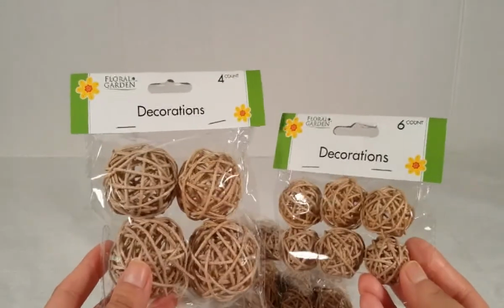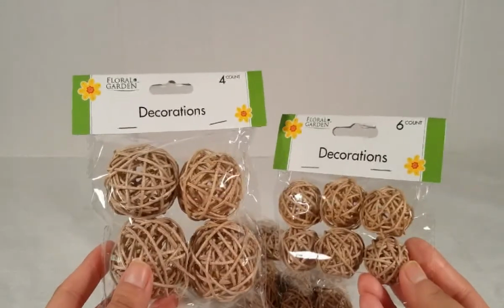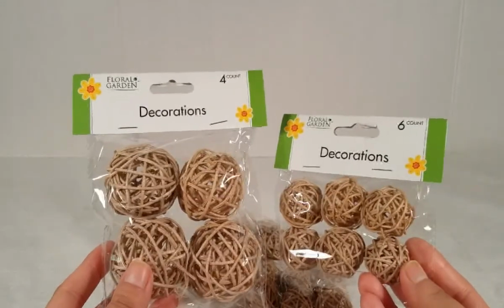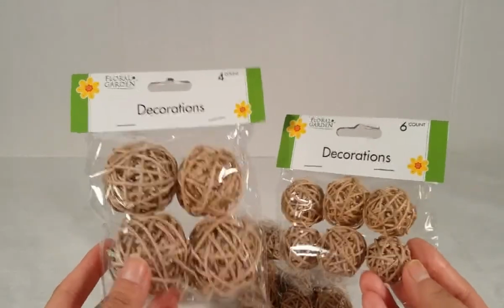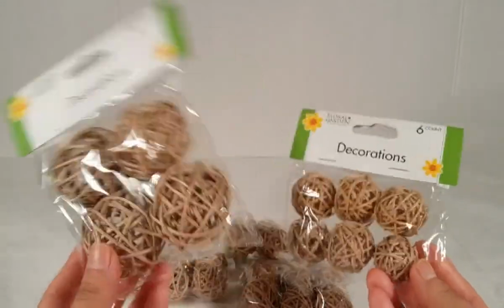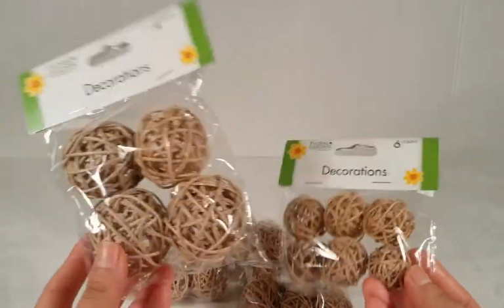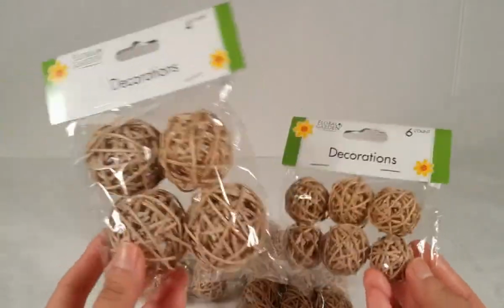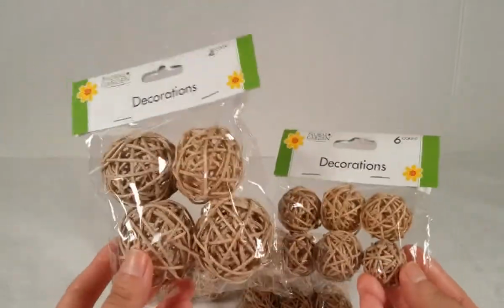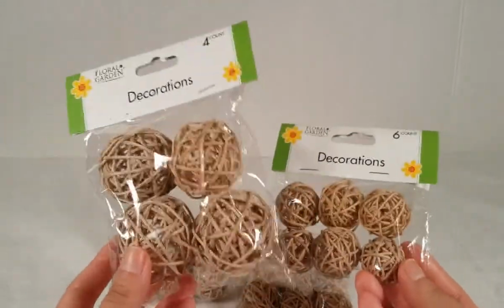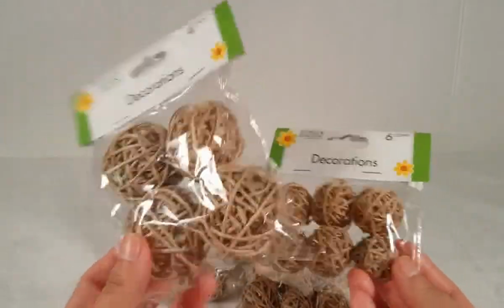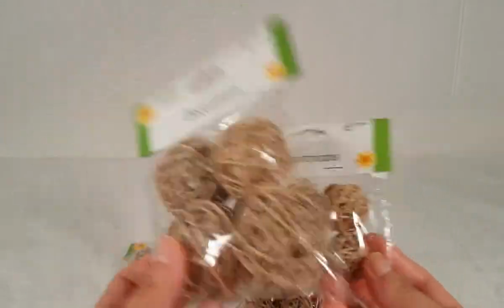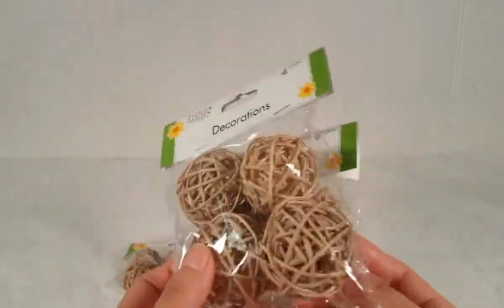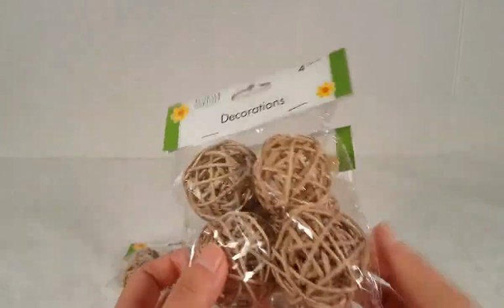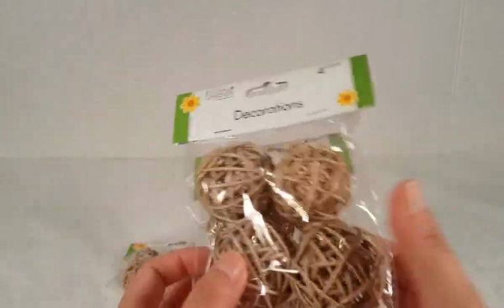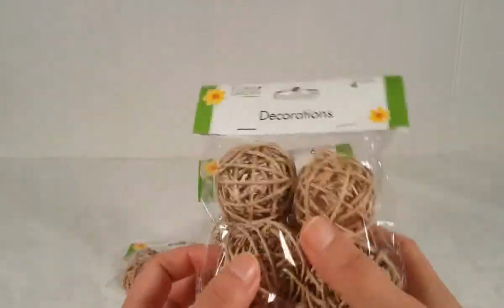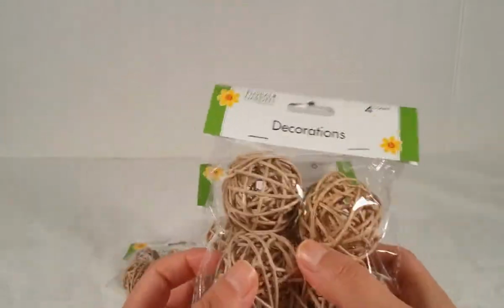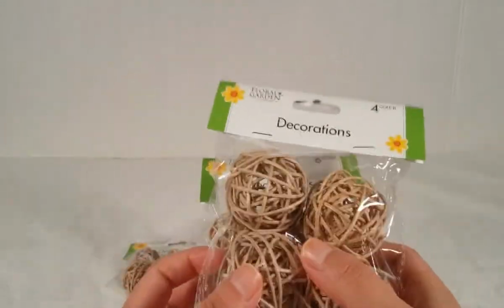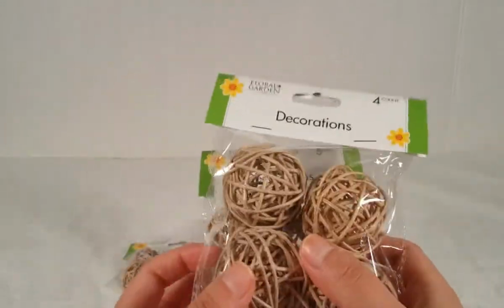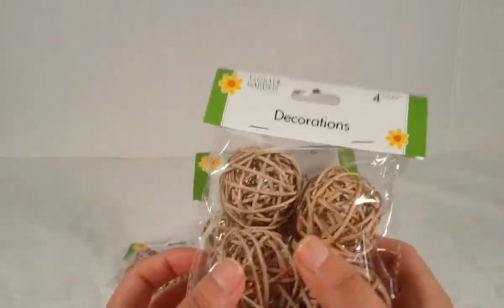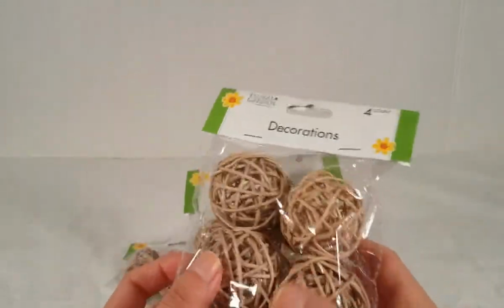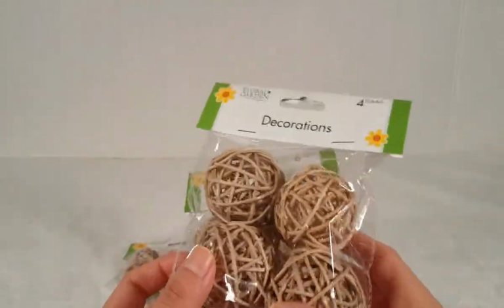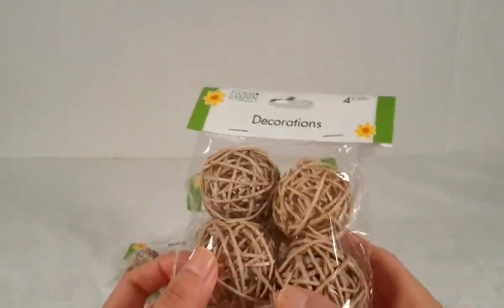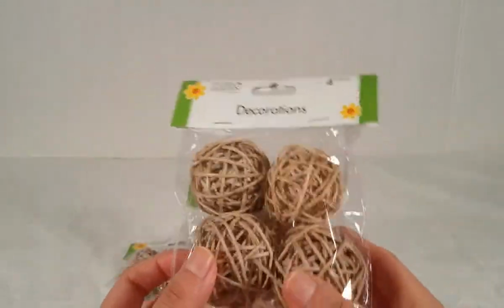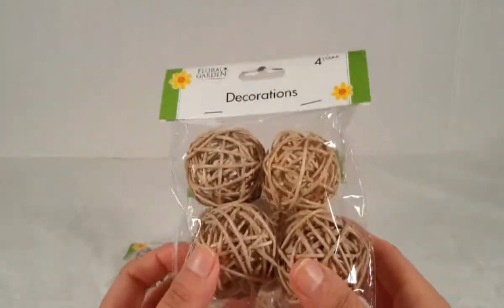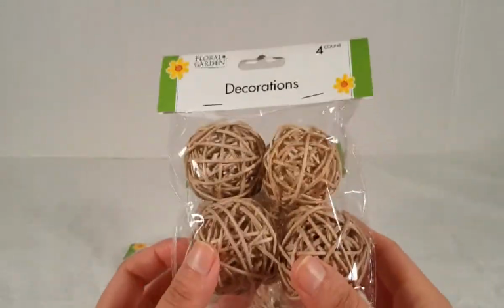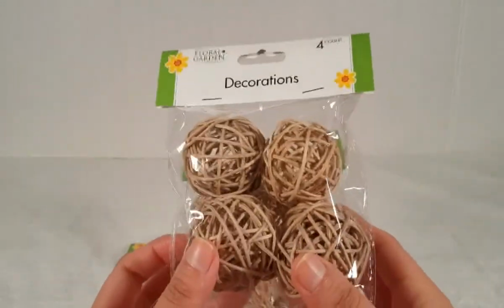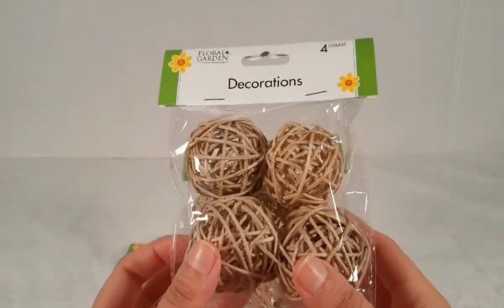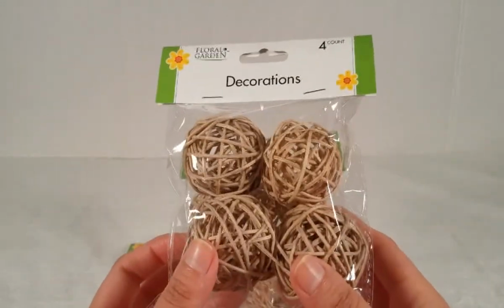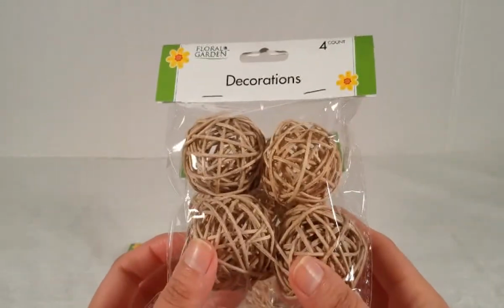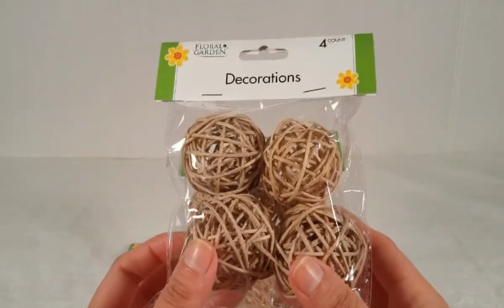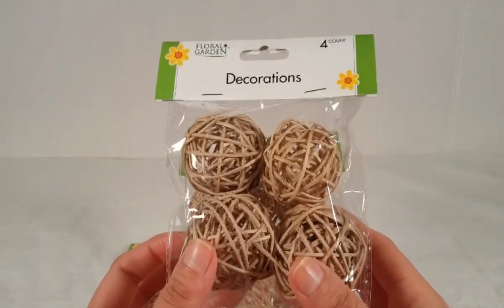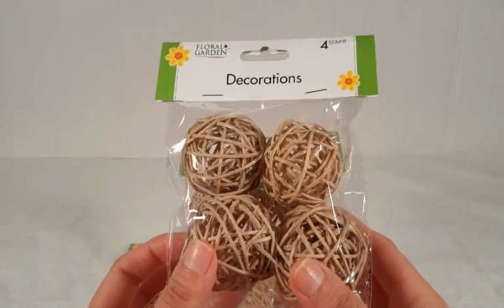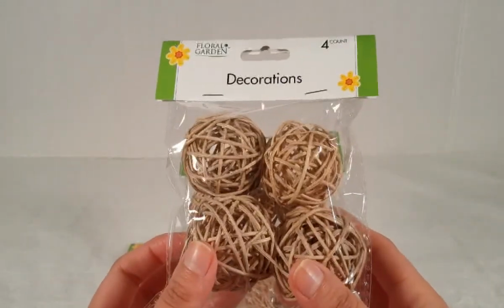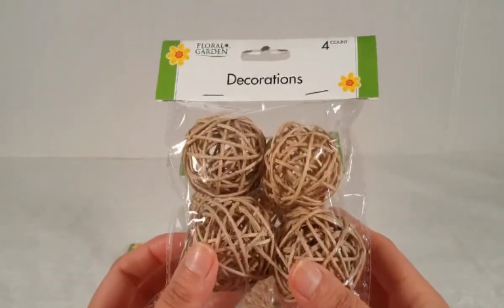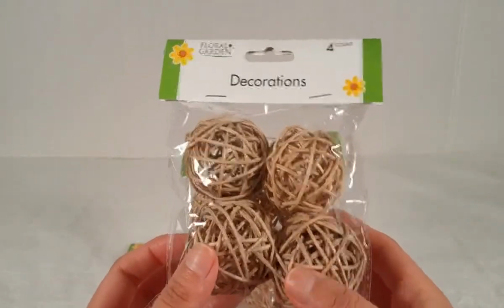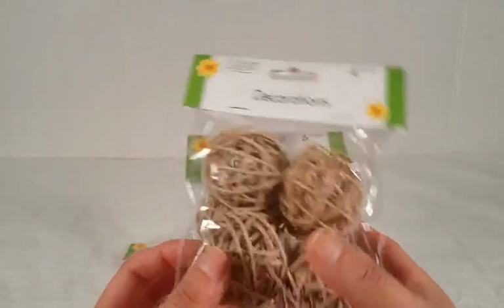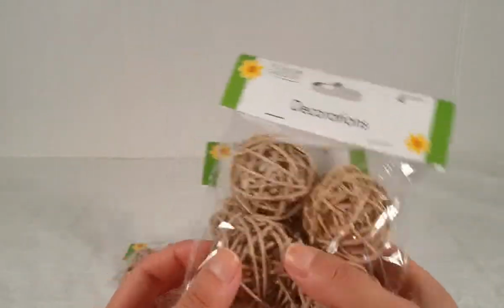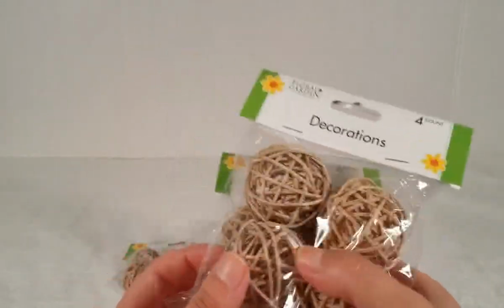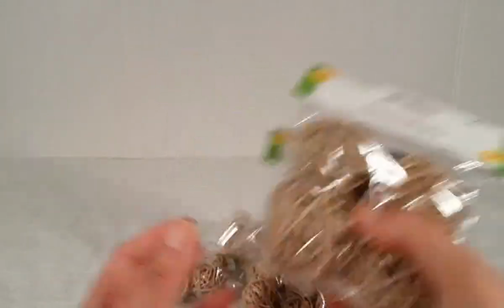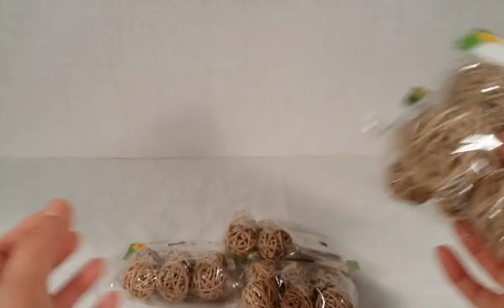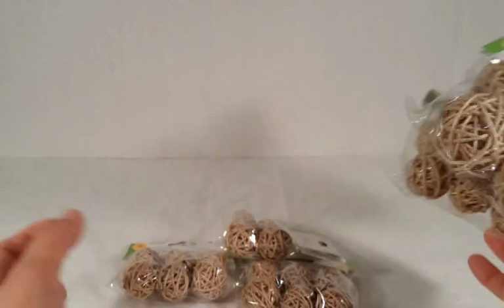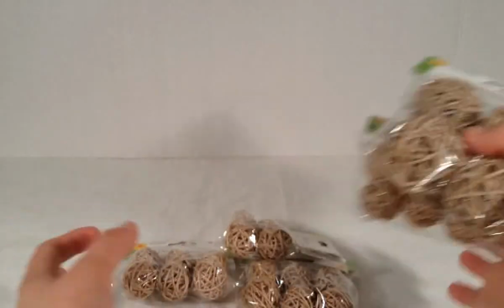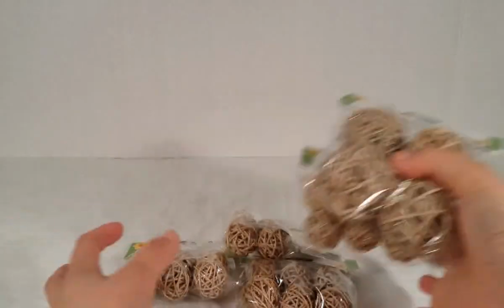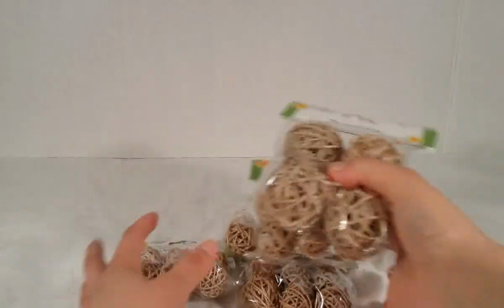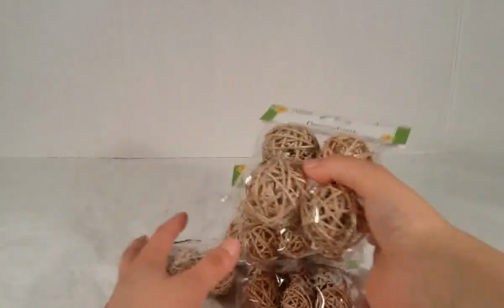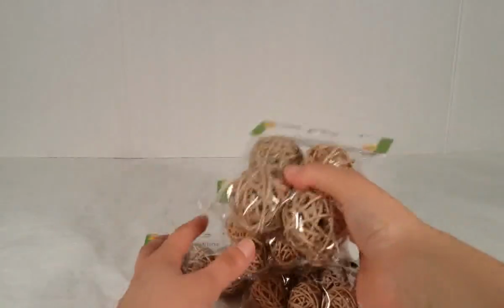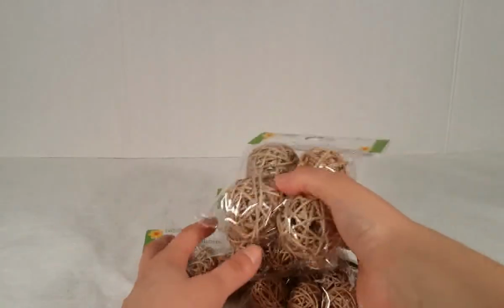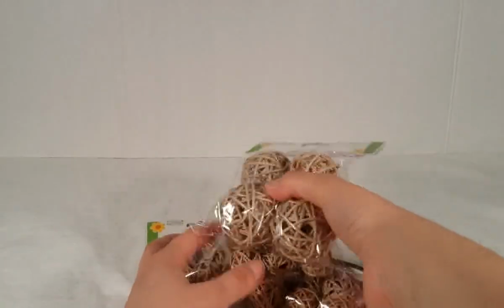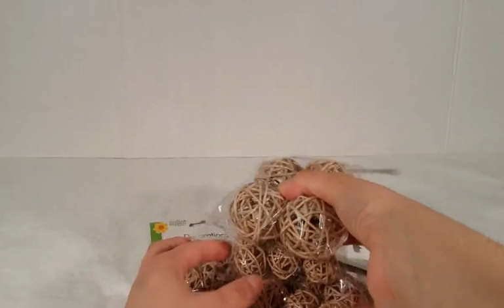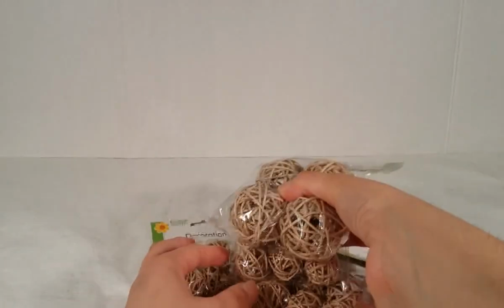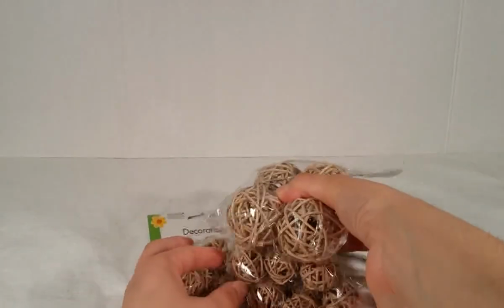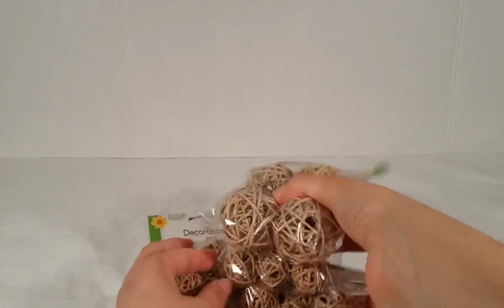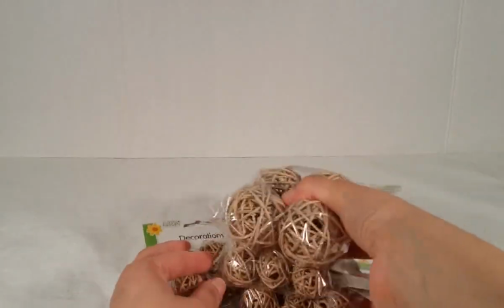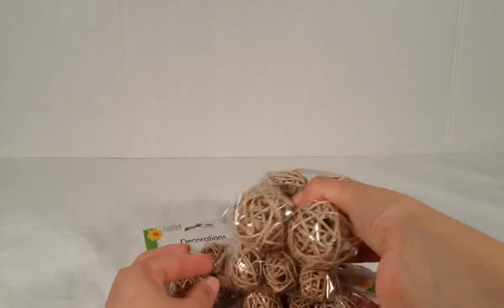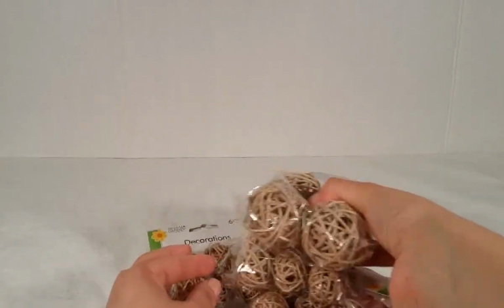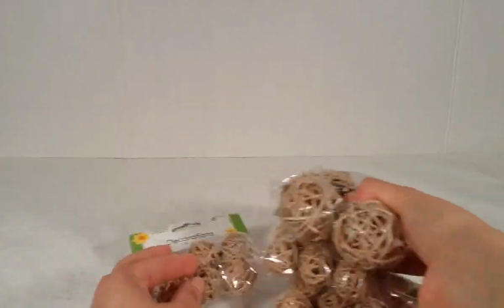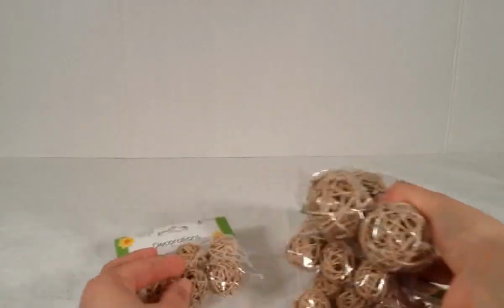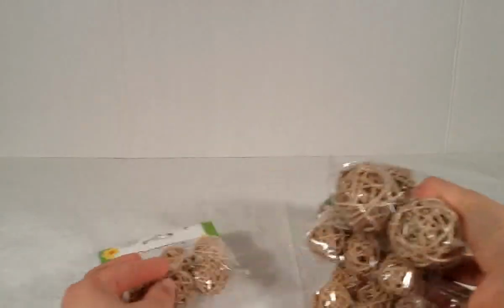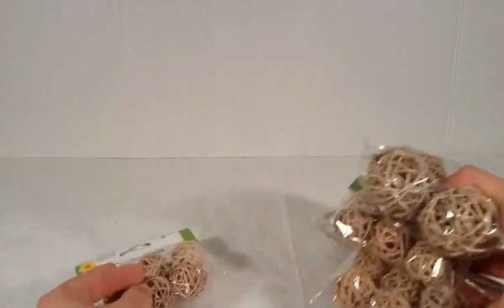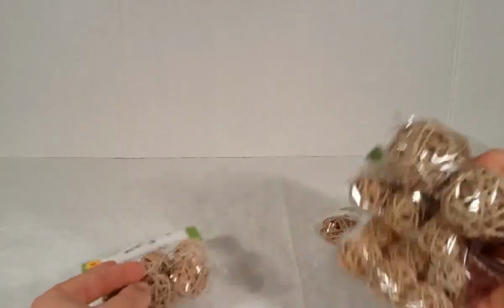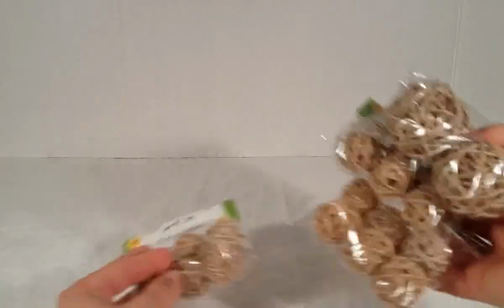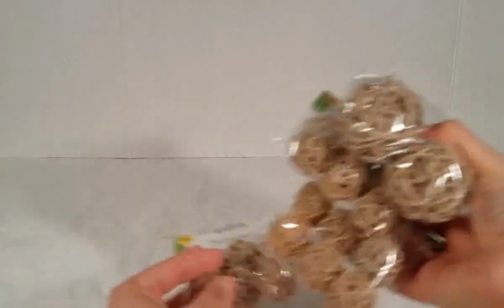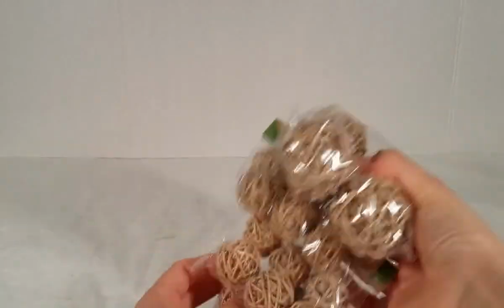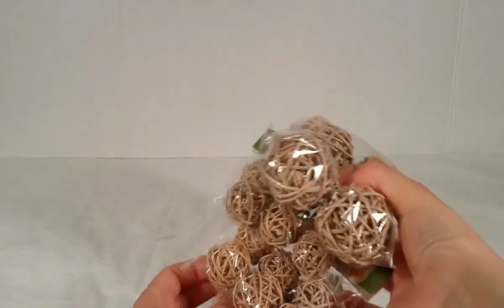These are perfect for fall decorations, so I am really excited about this find.